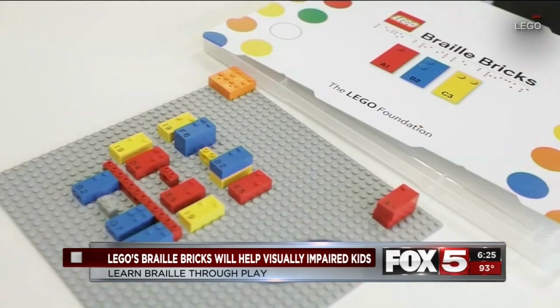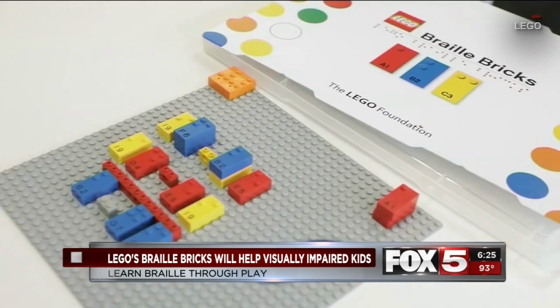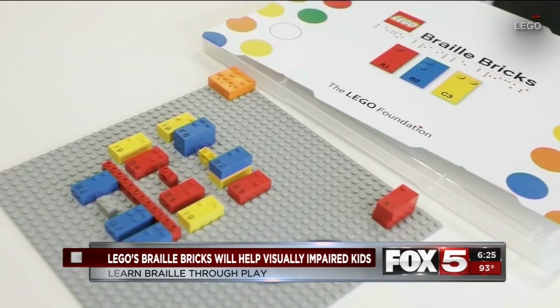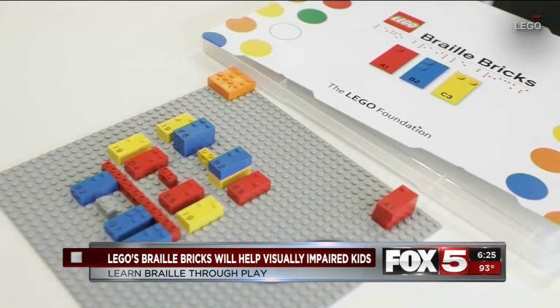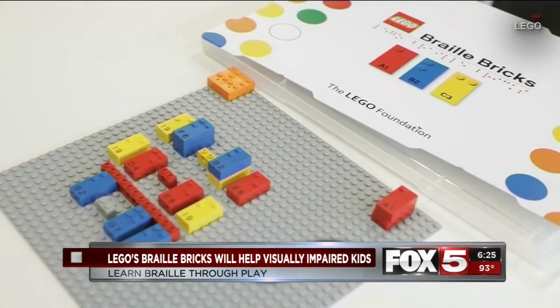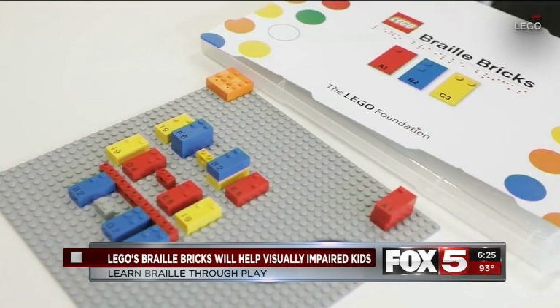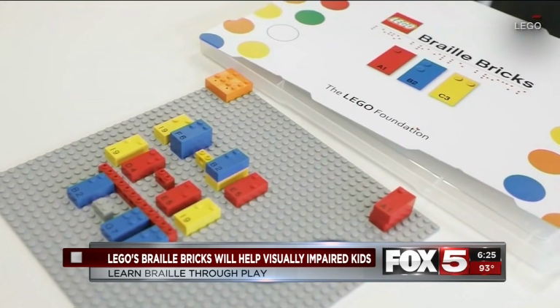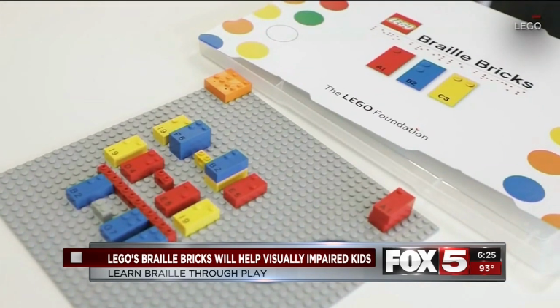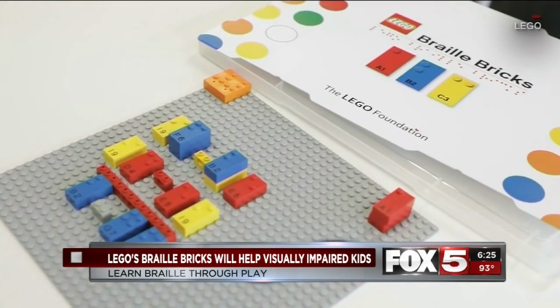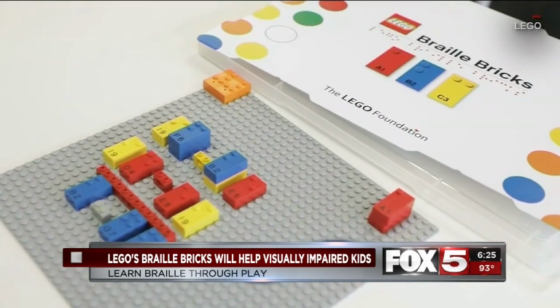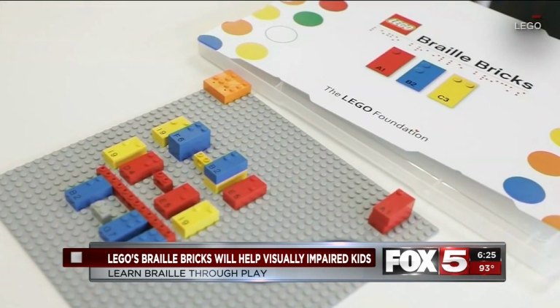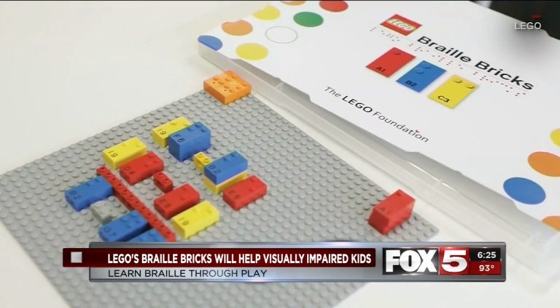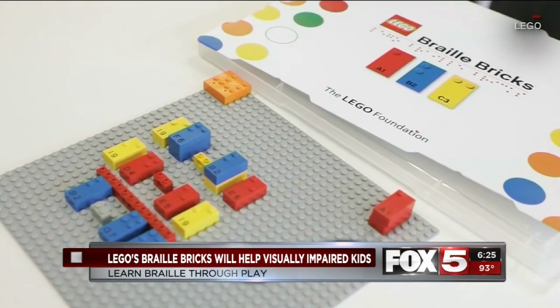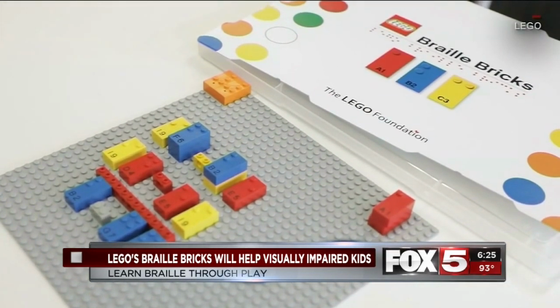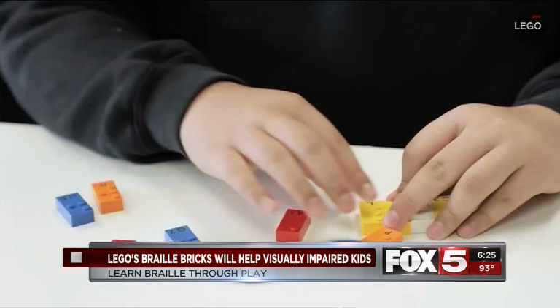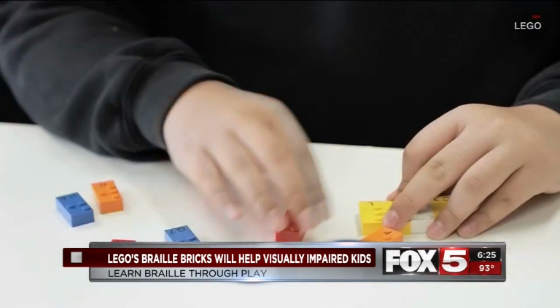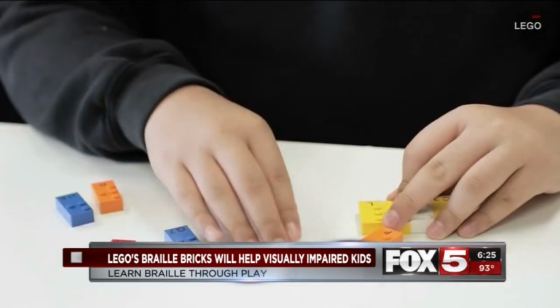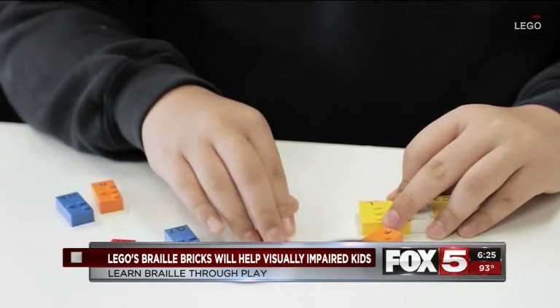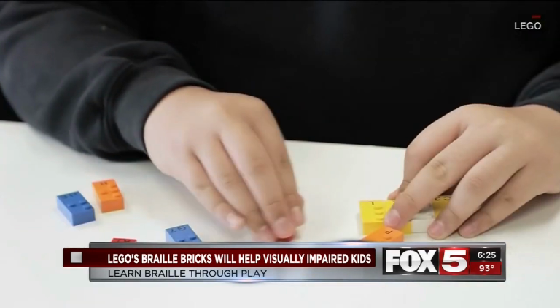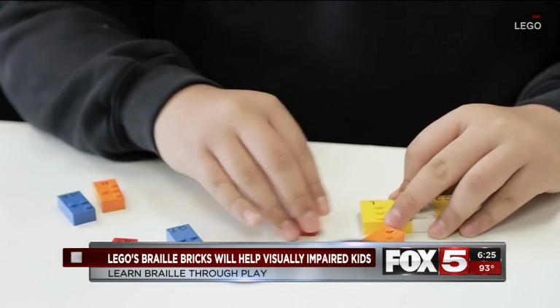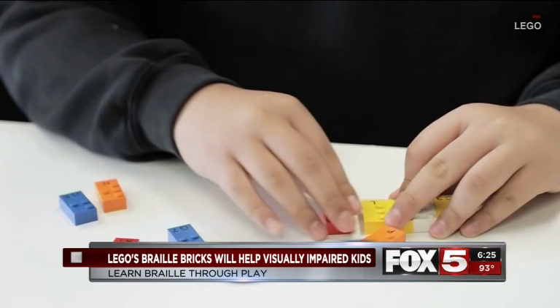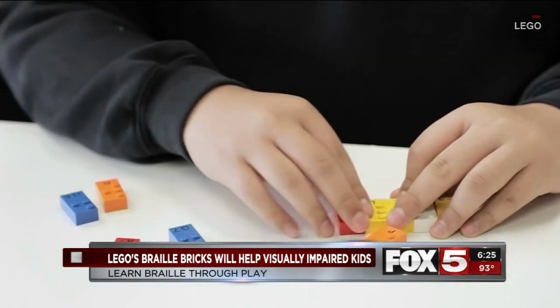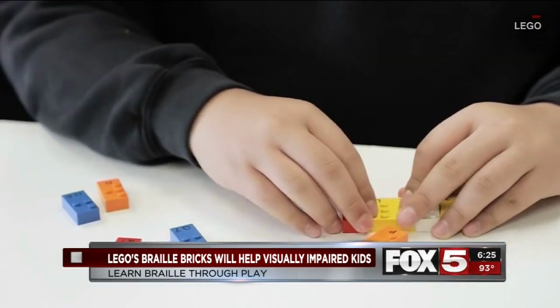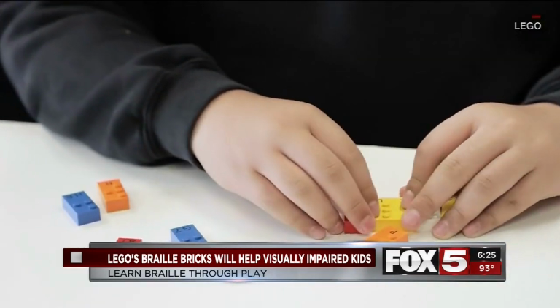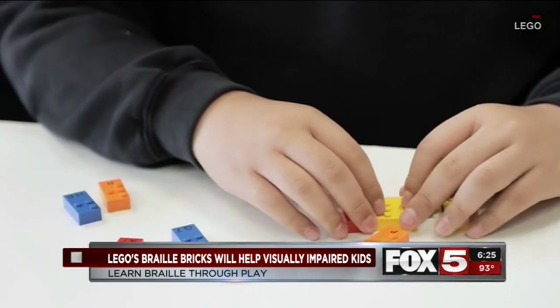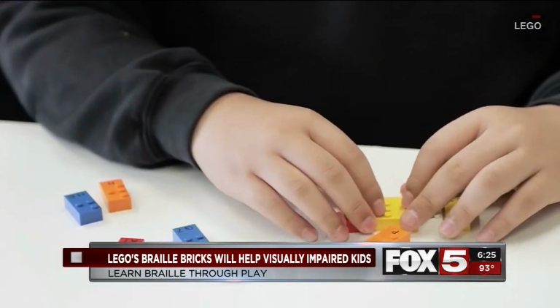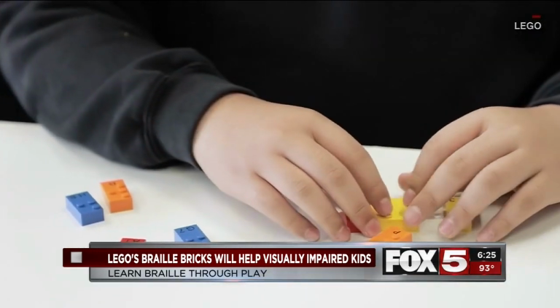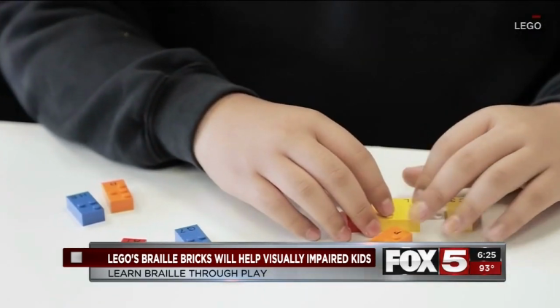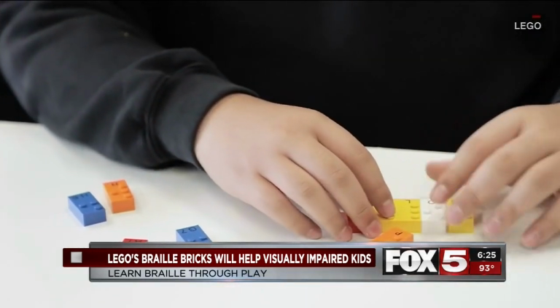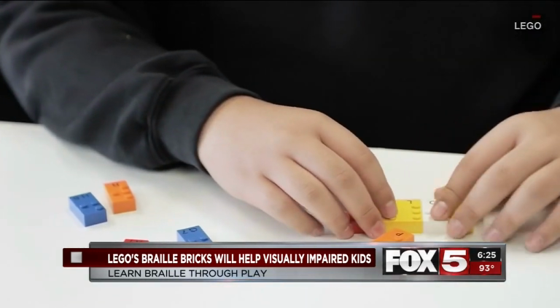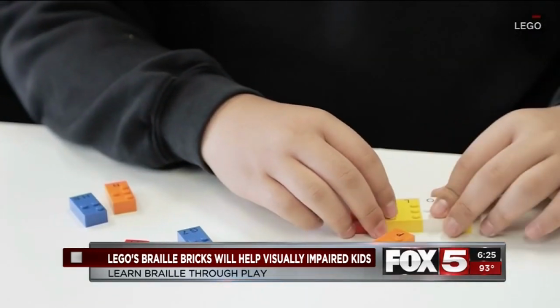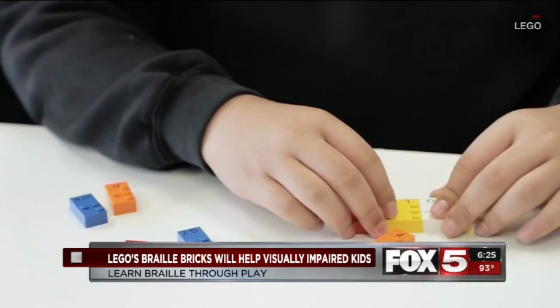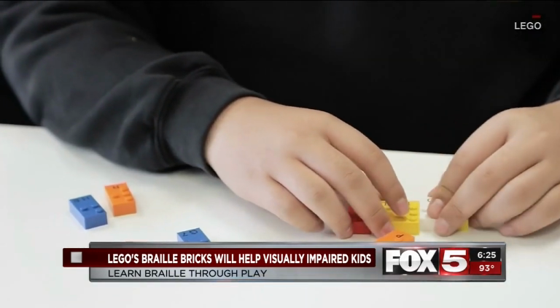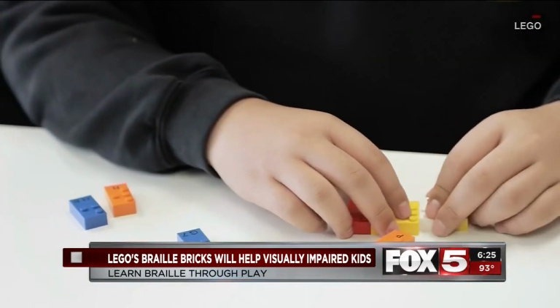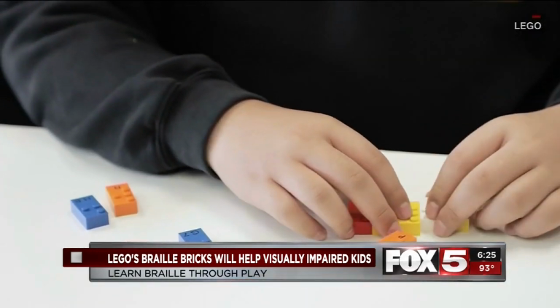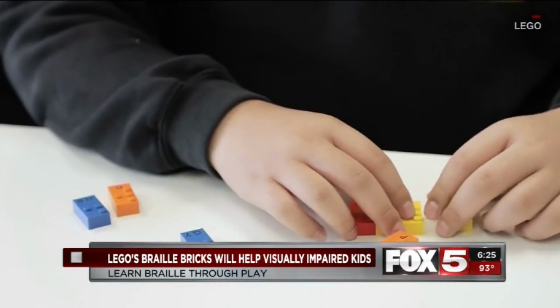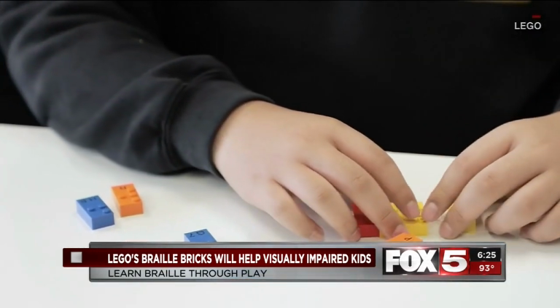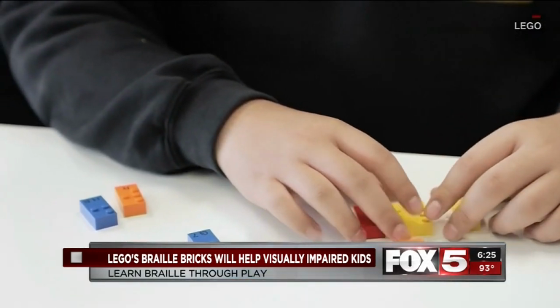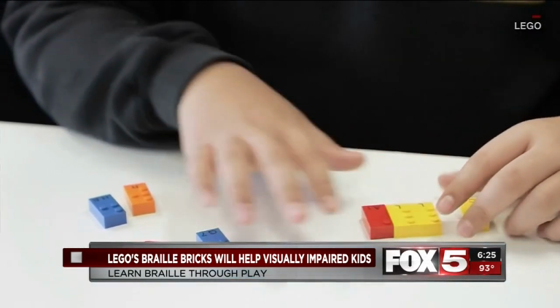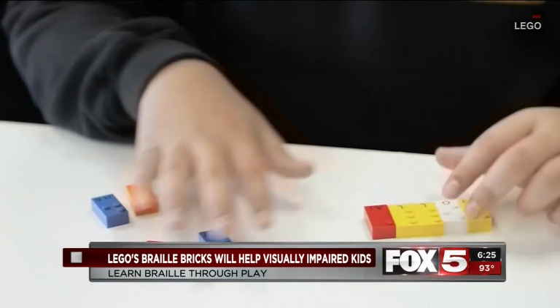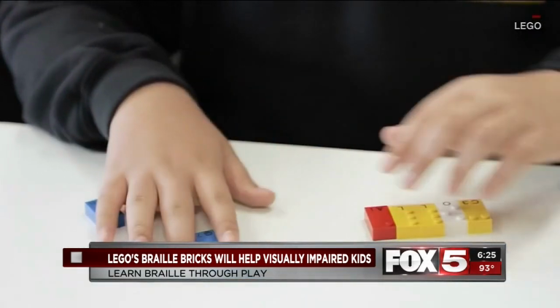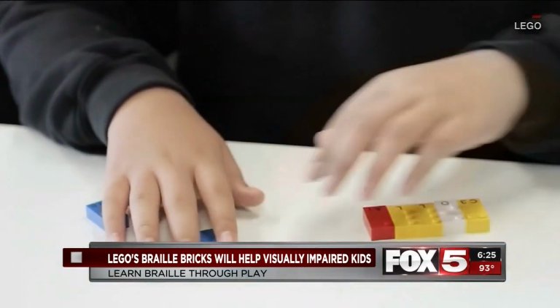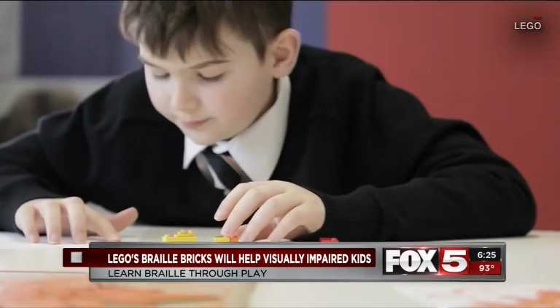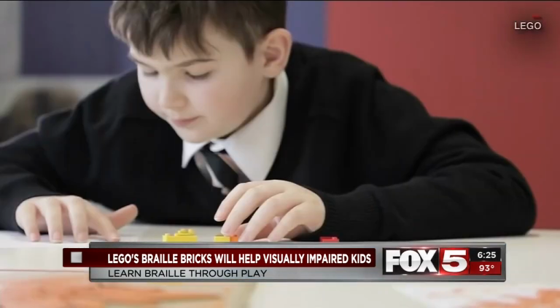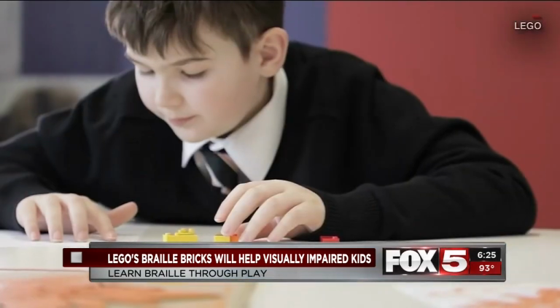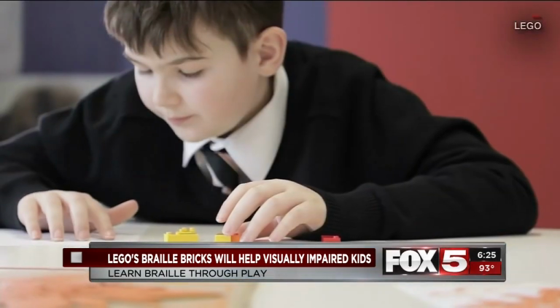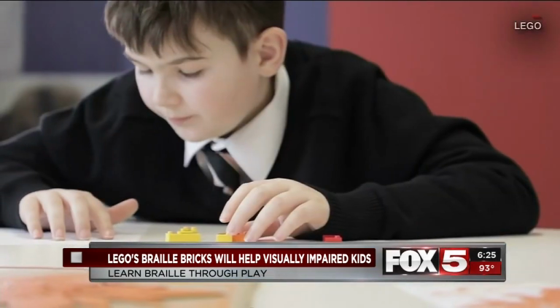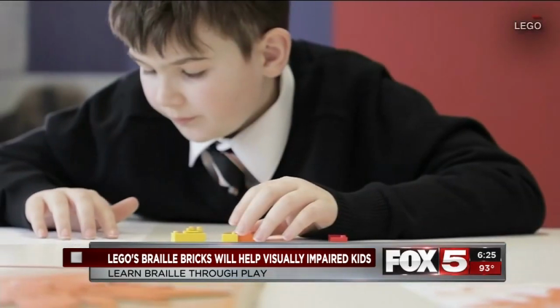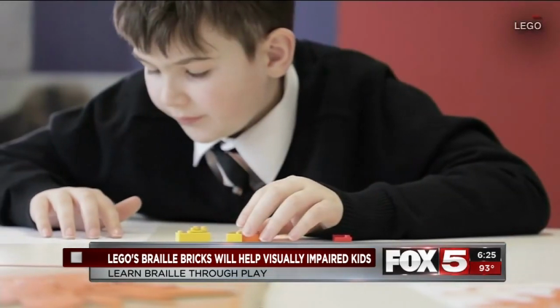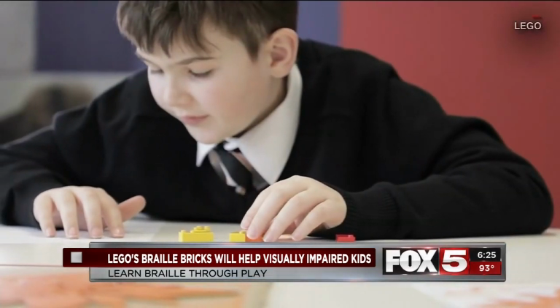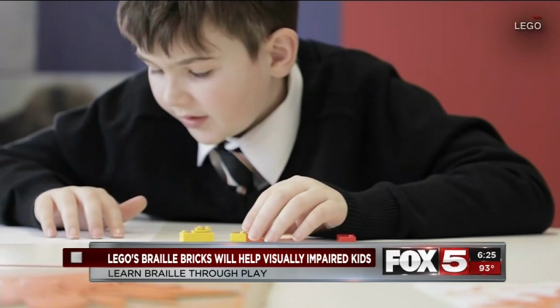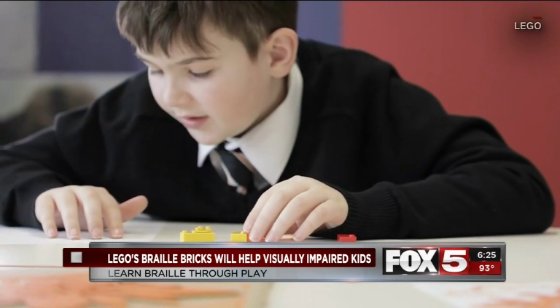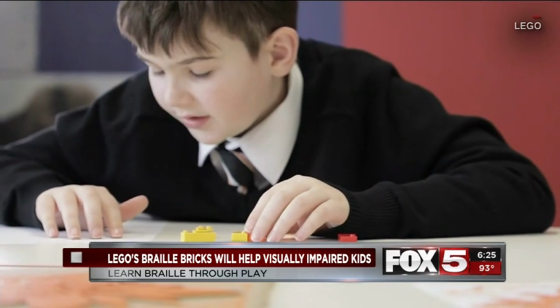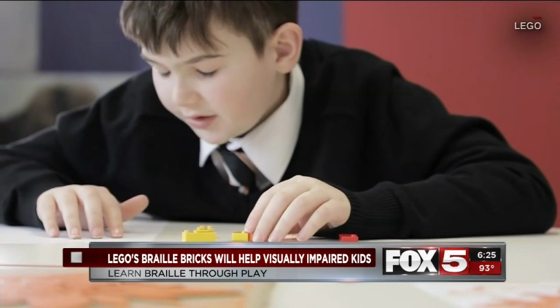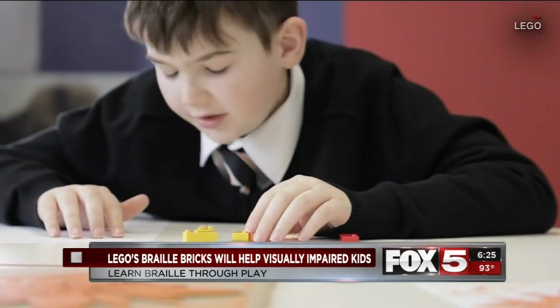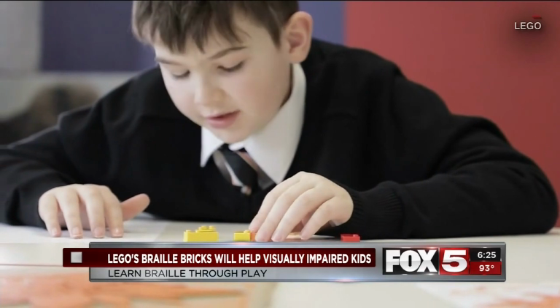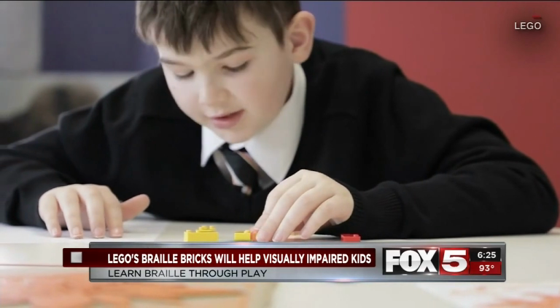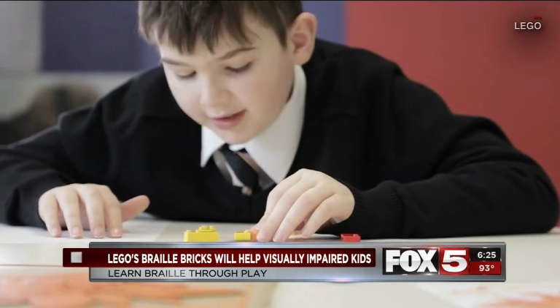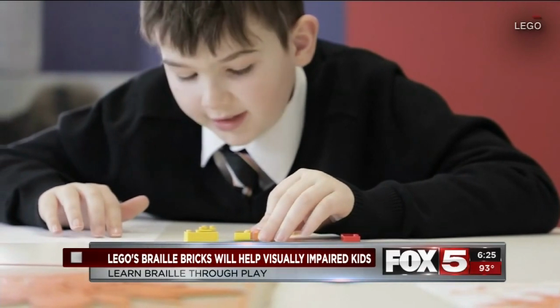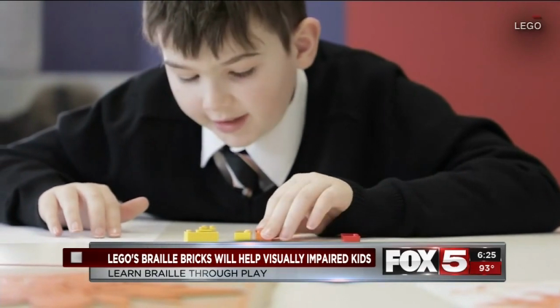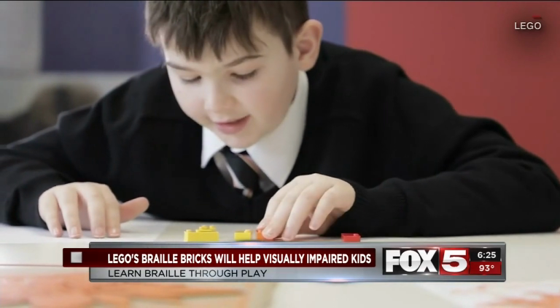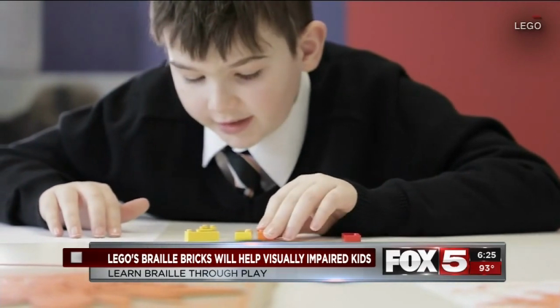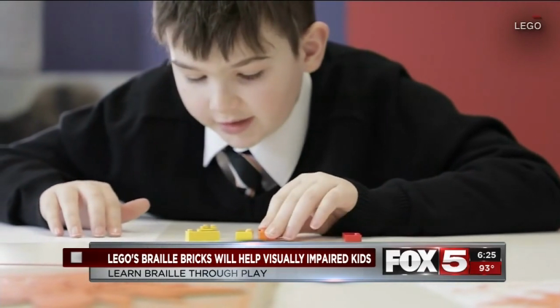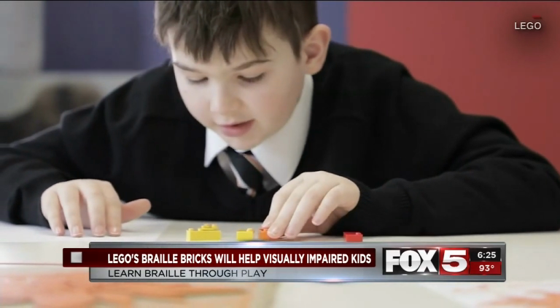Numbers, math symbols, and teaching devices will also be featured. The new brick system is expected to fully launch next year.